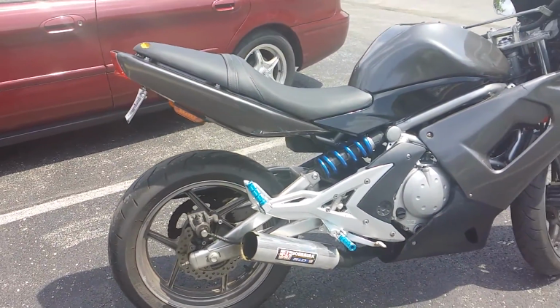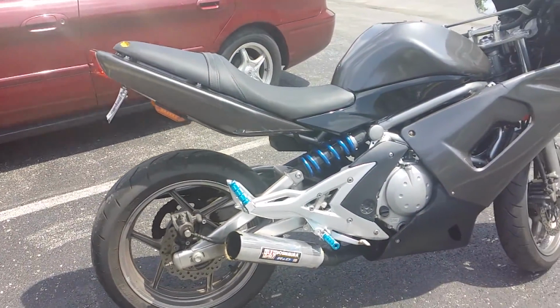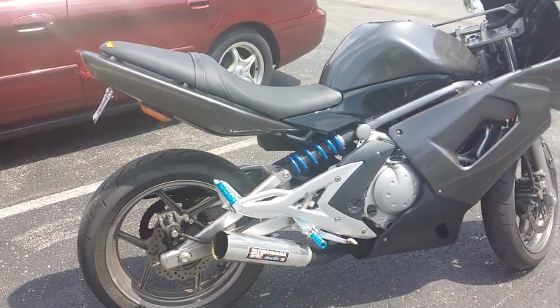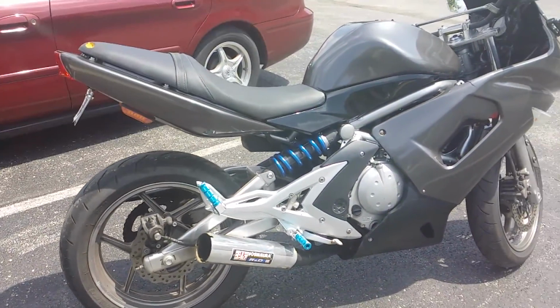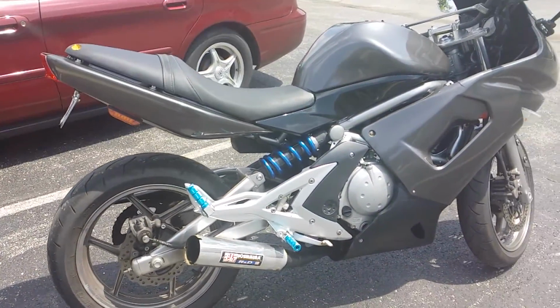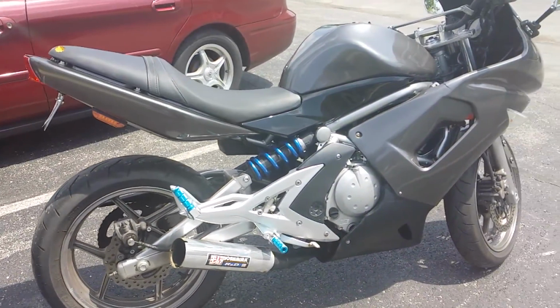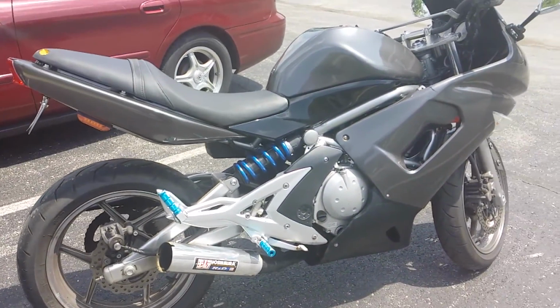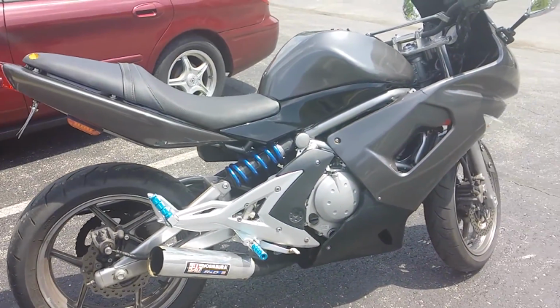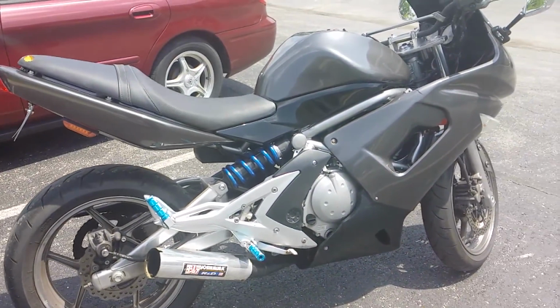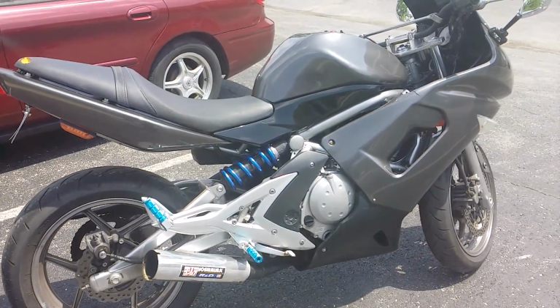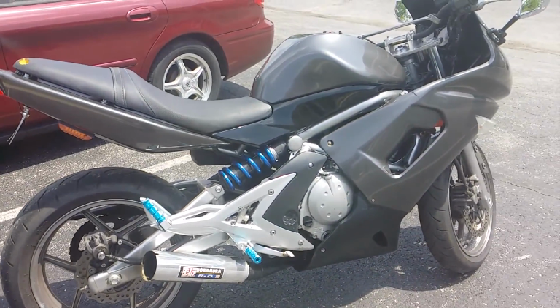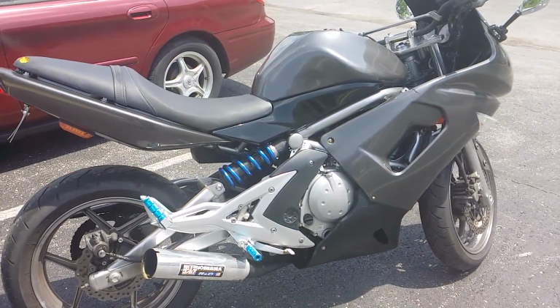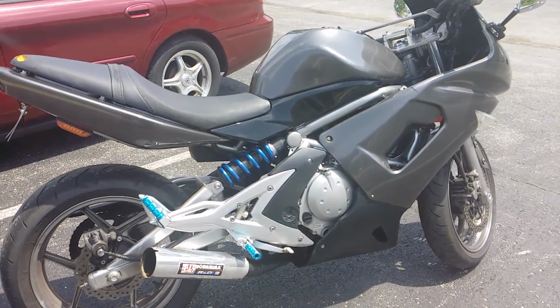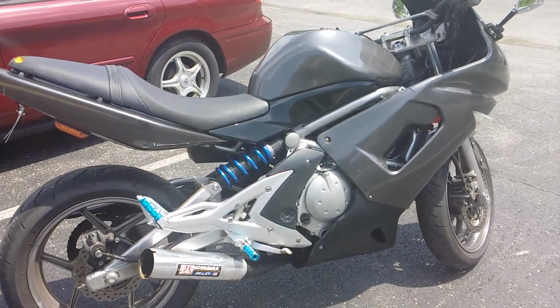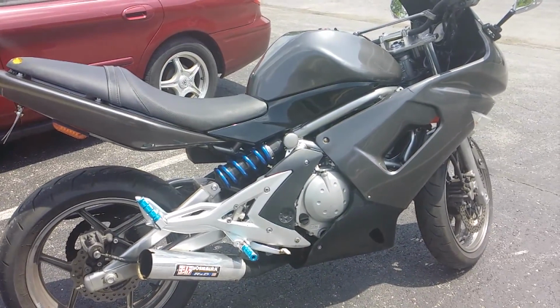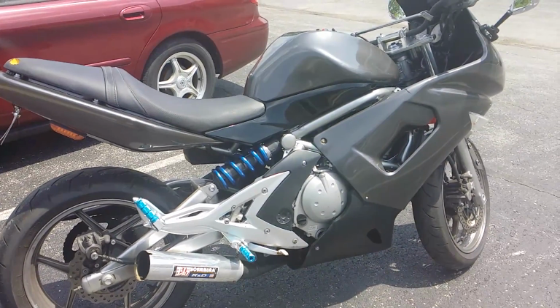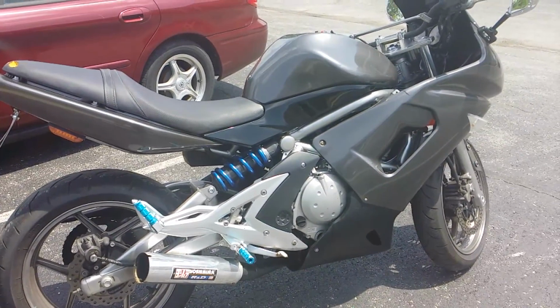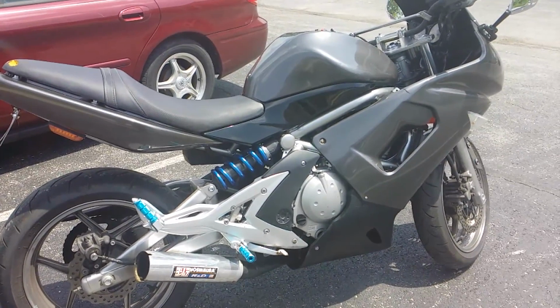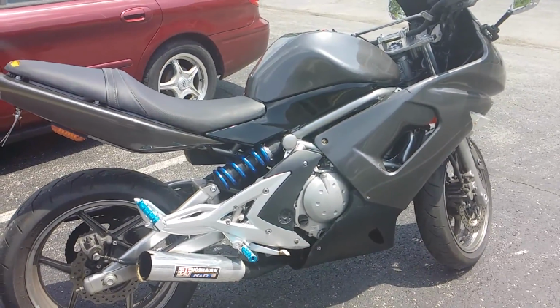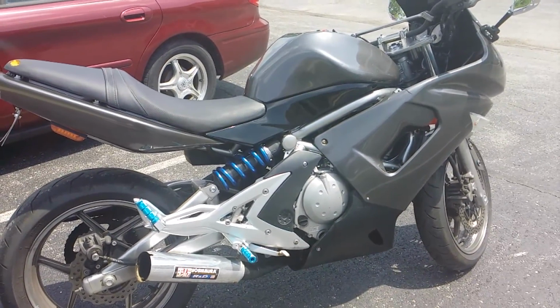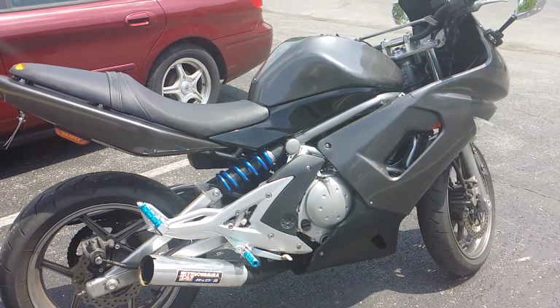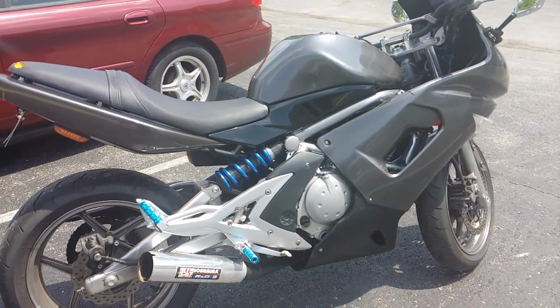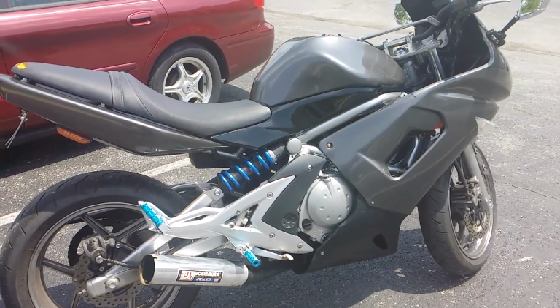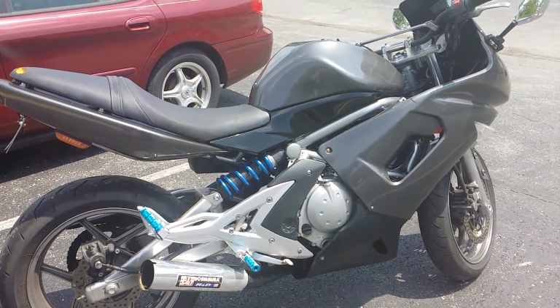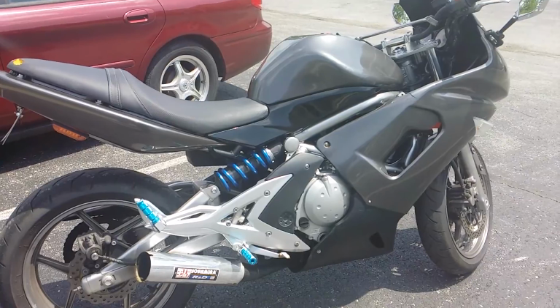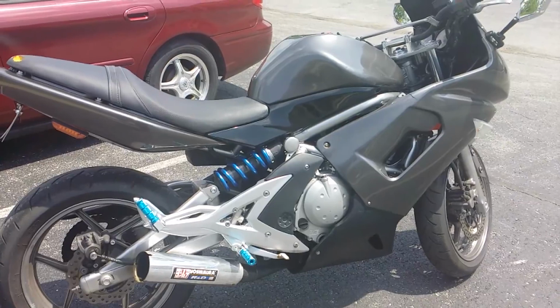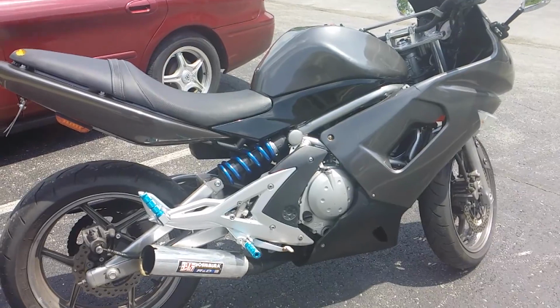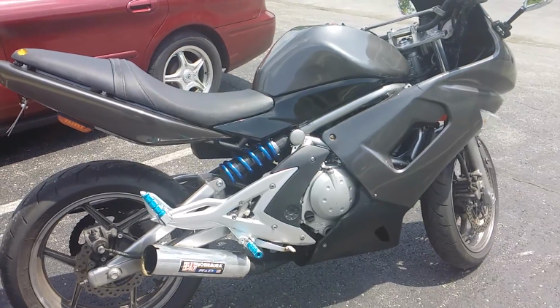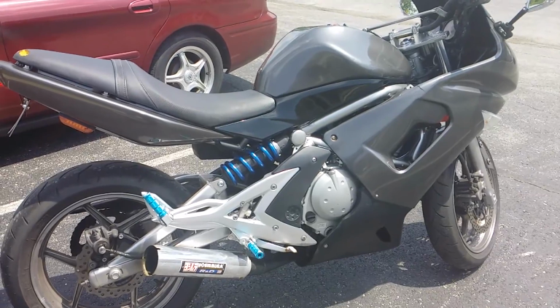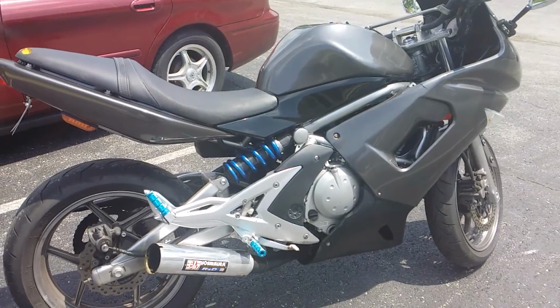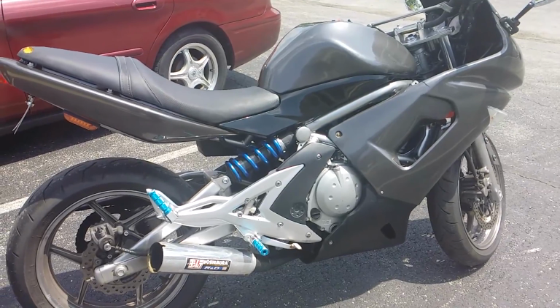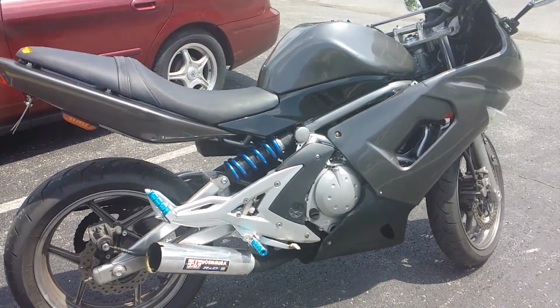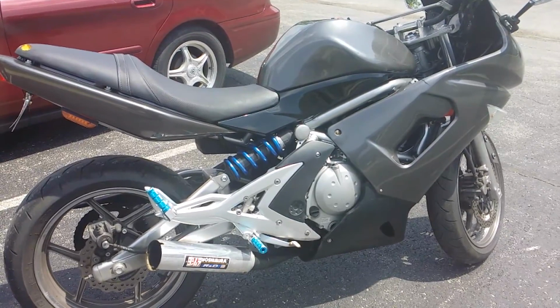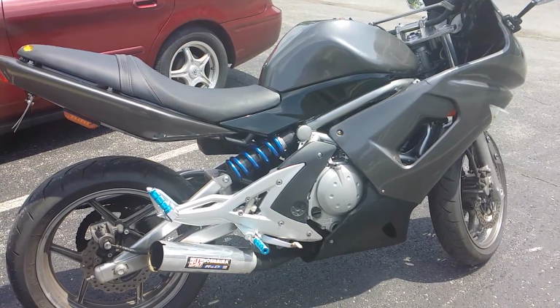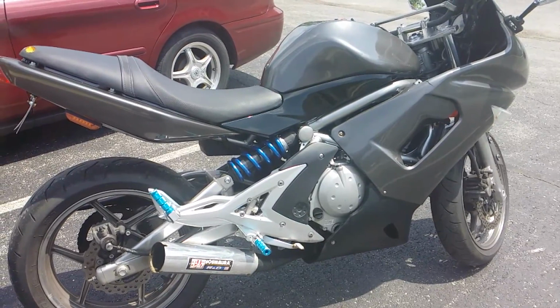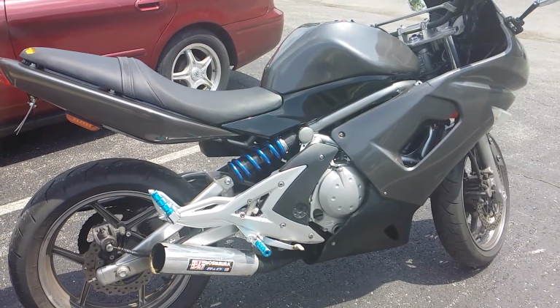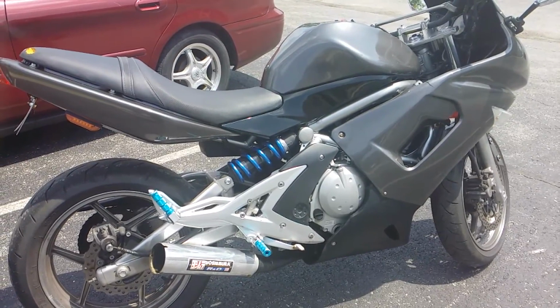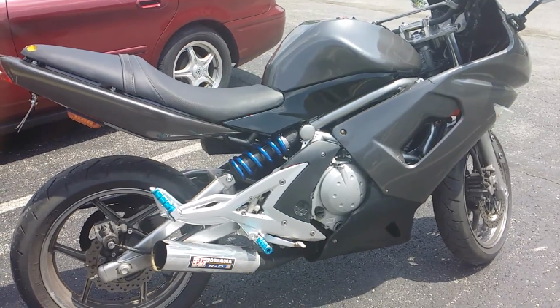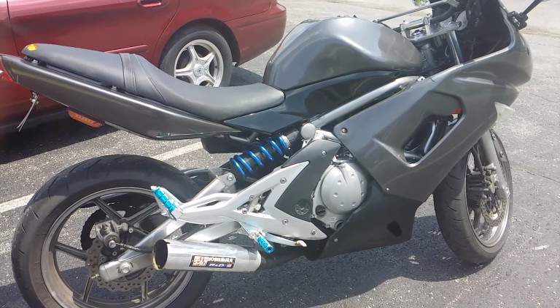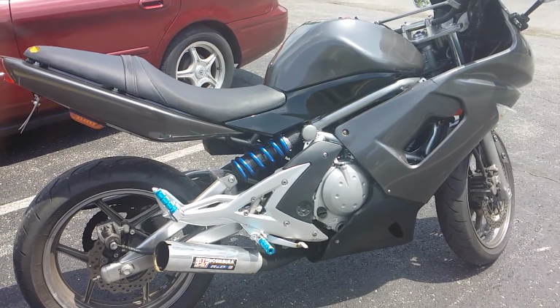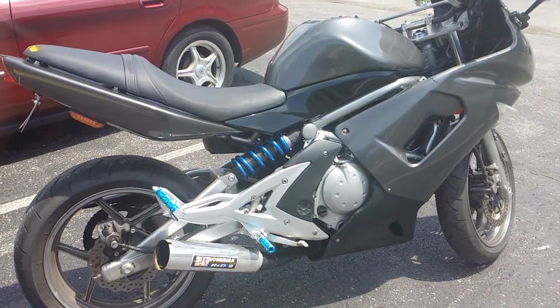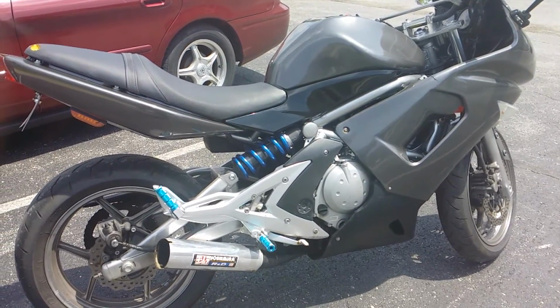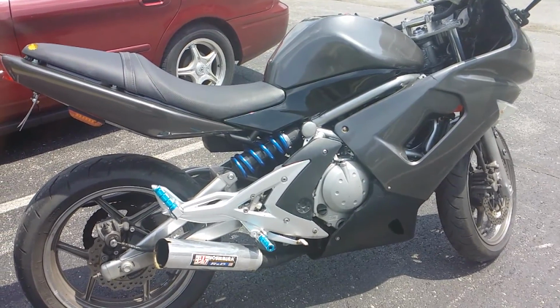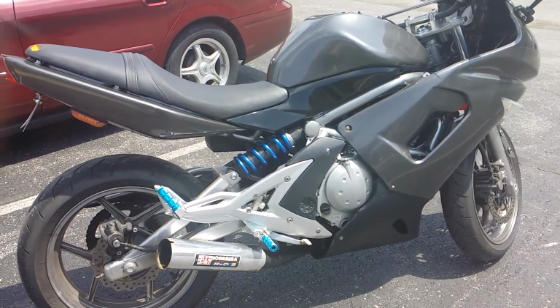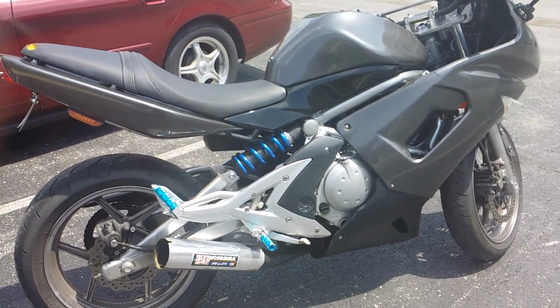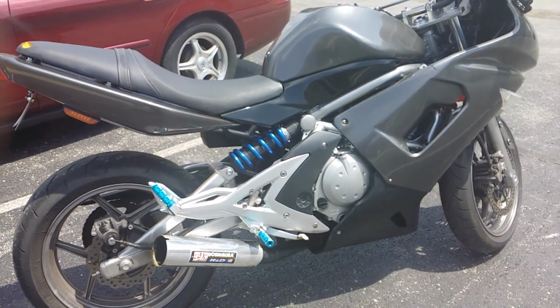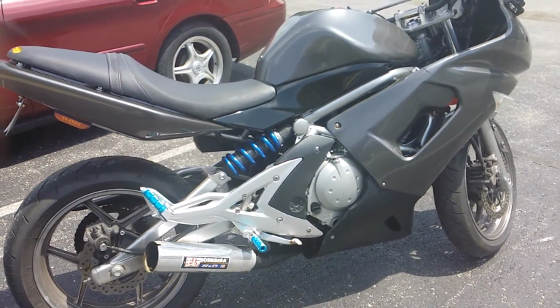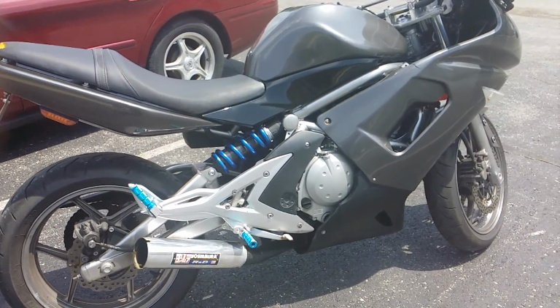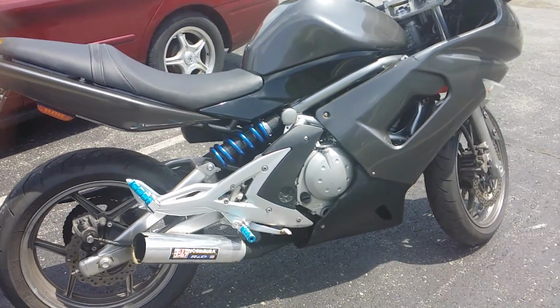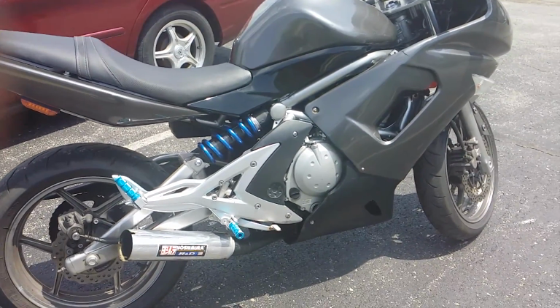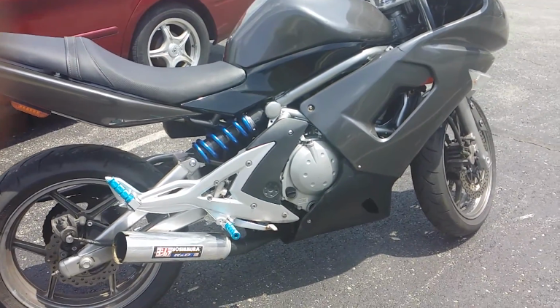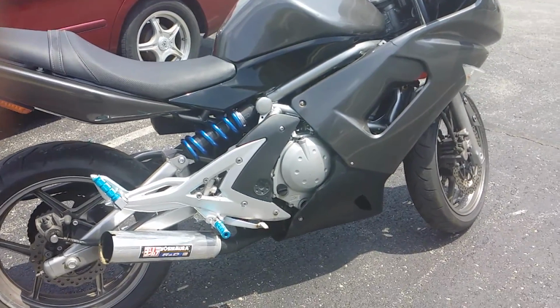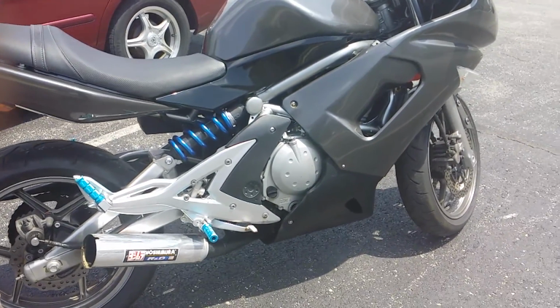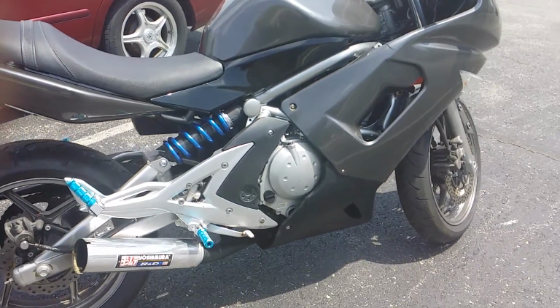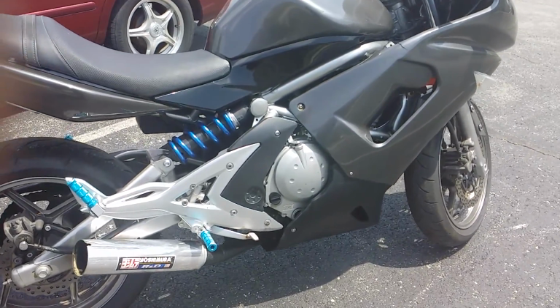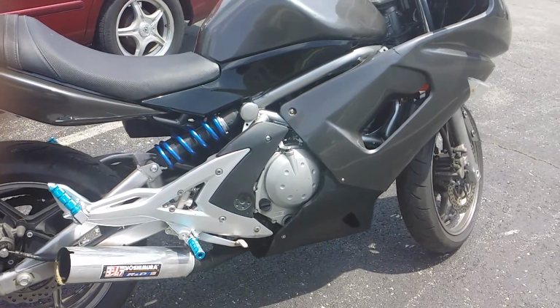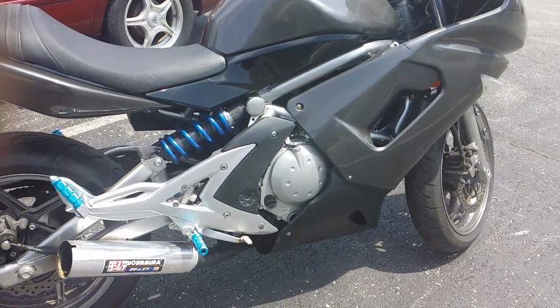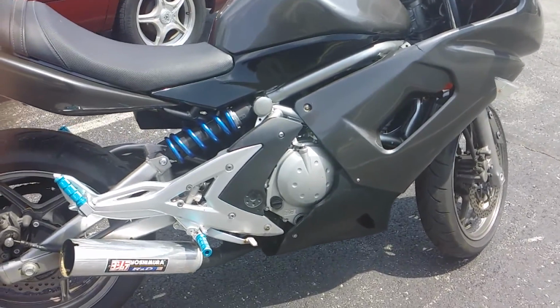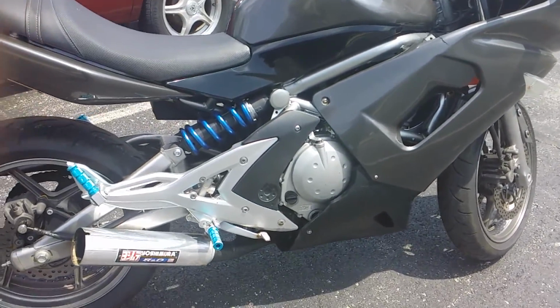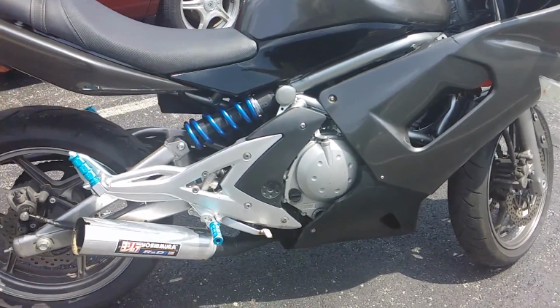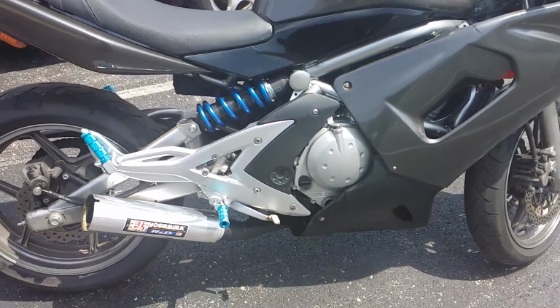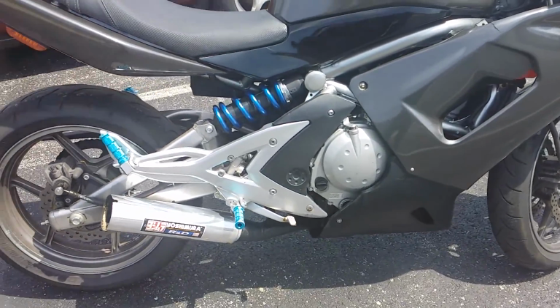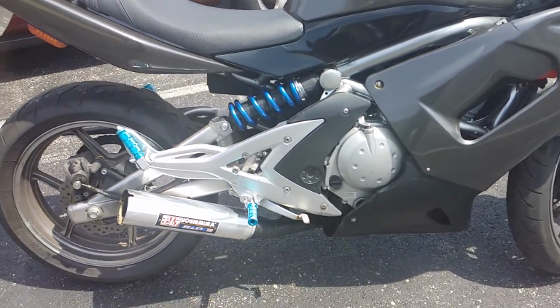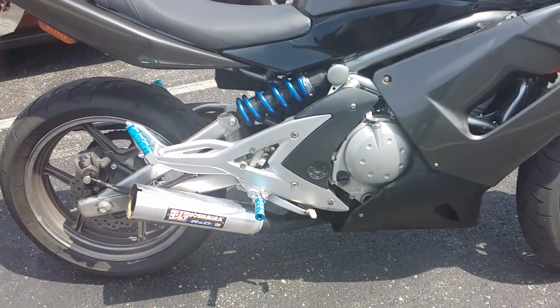Hi everybody, this is my 2007 Kawasaki Ninja 650R. Today I'm replacing the exhaust.